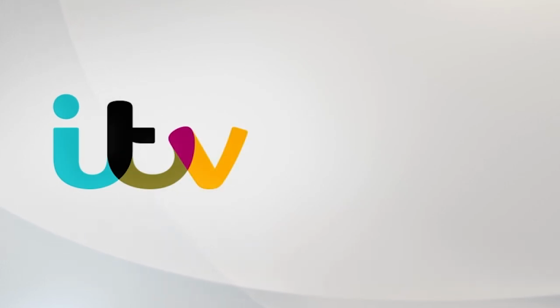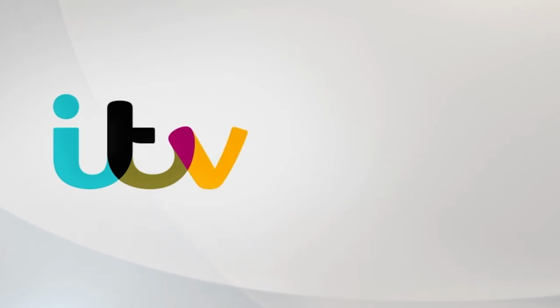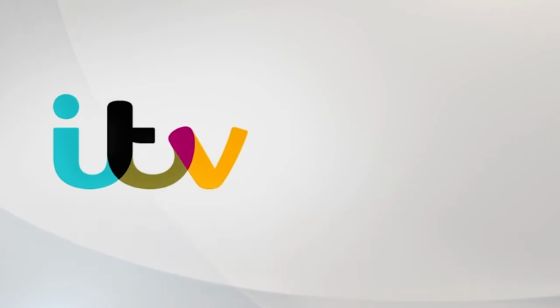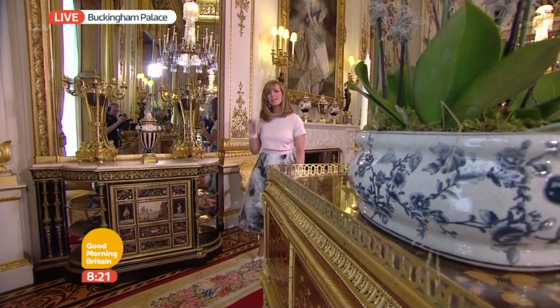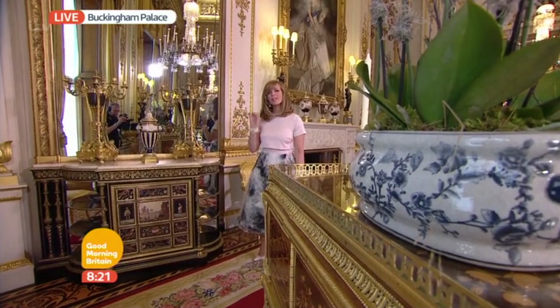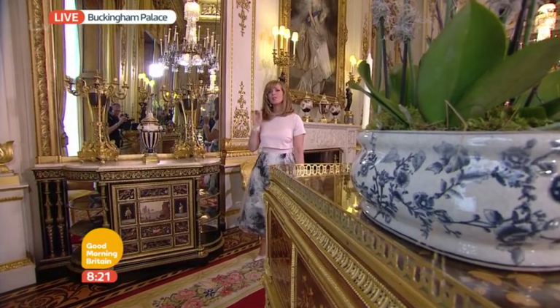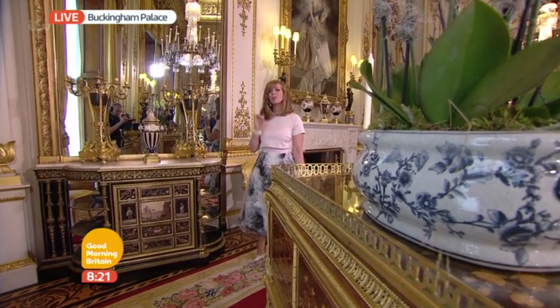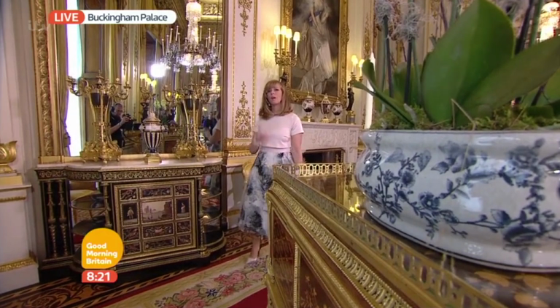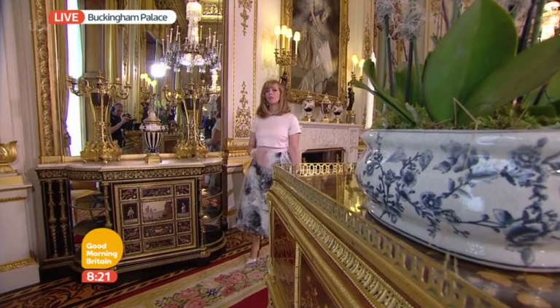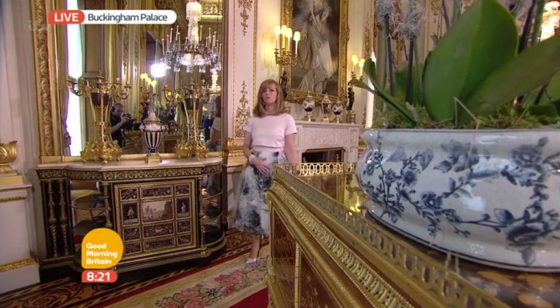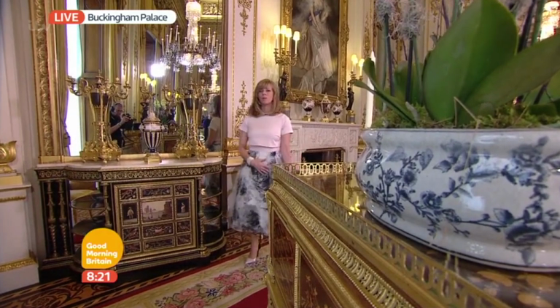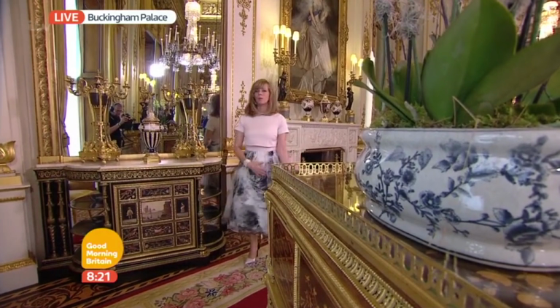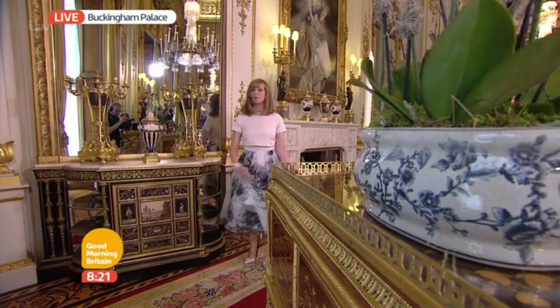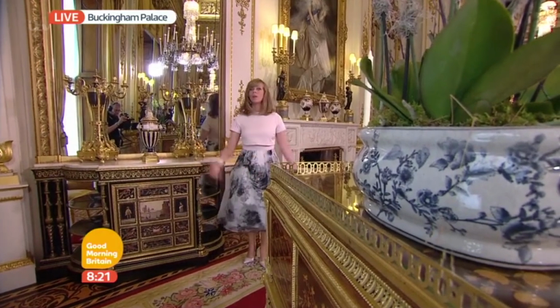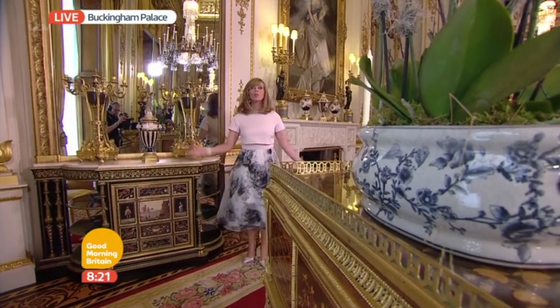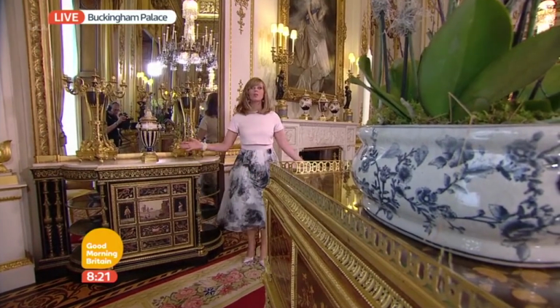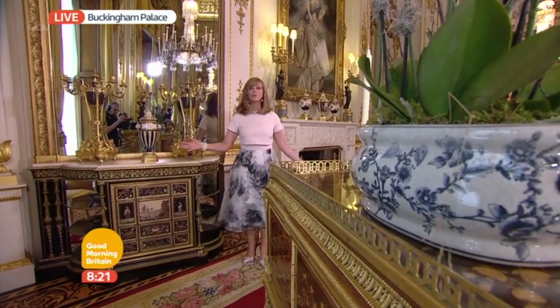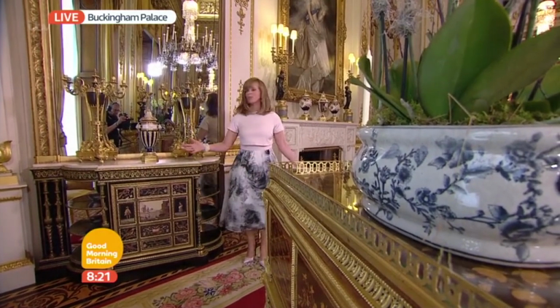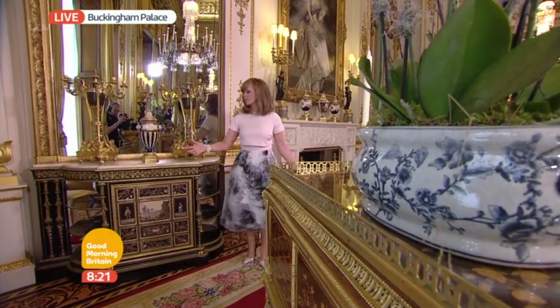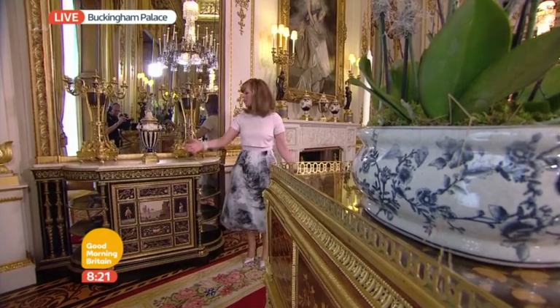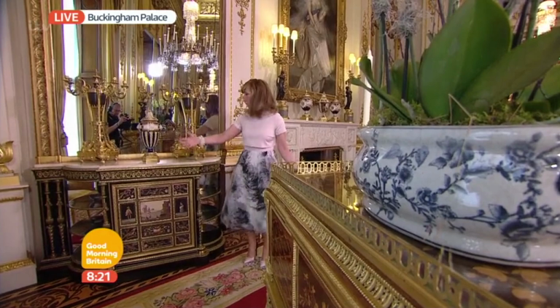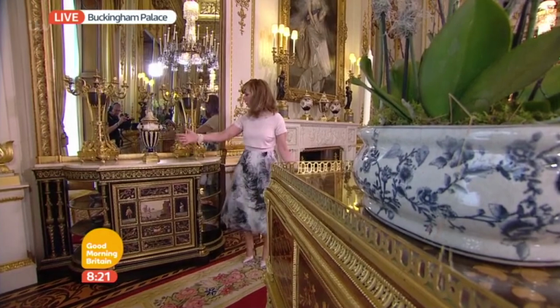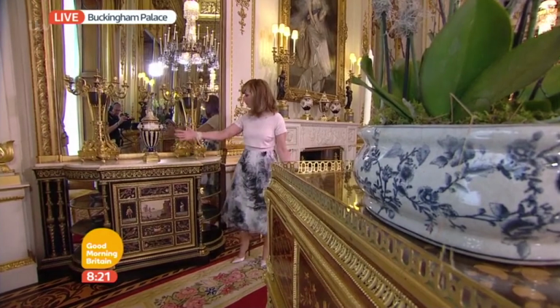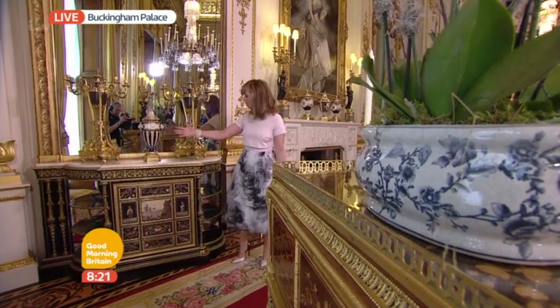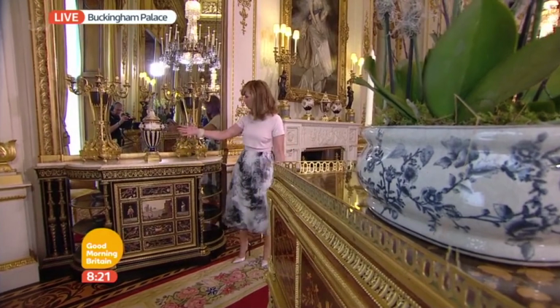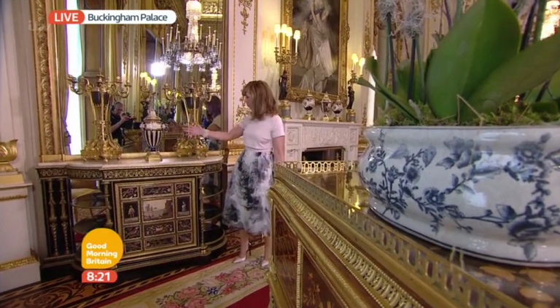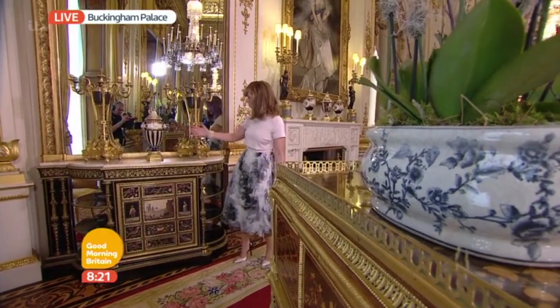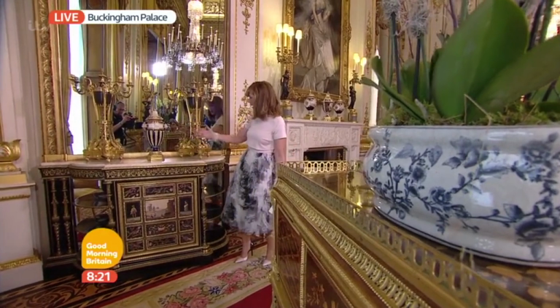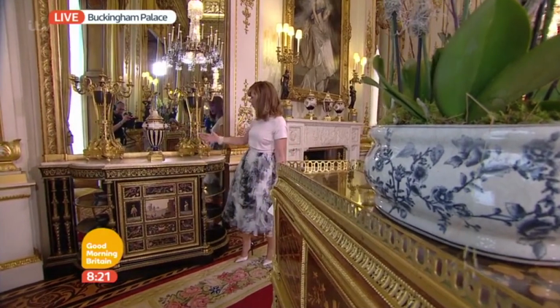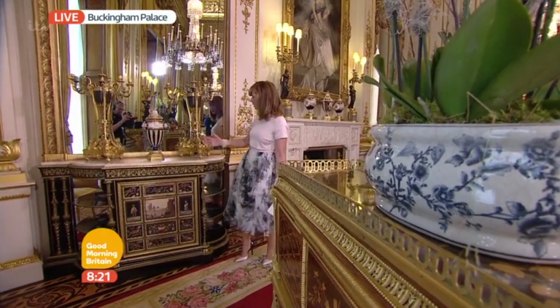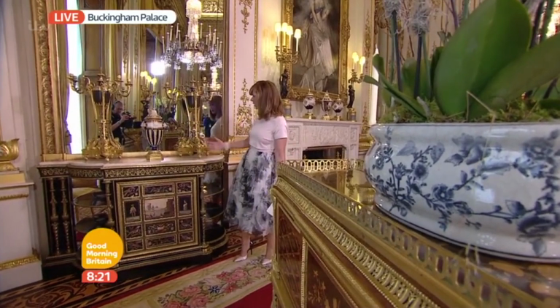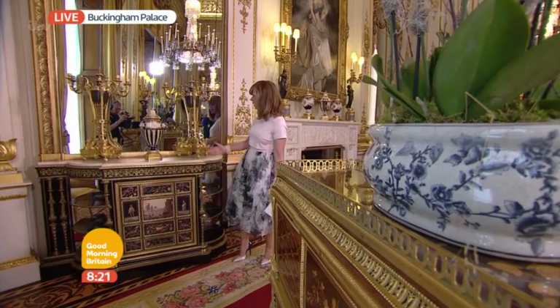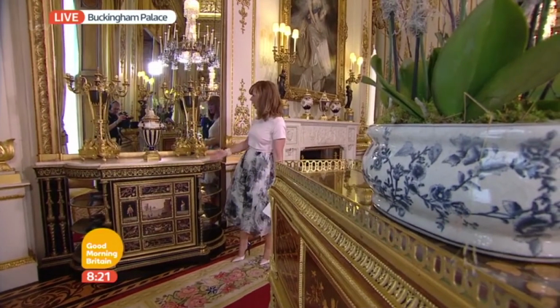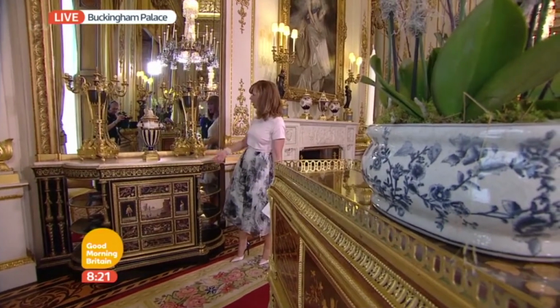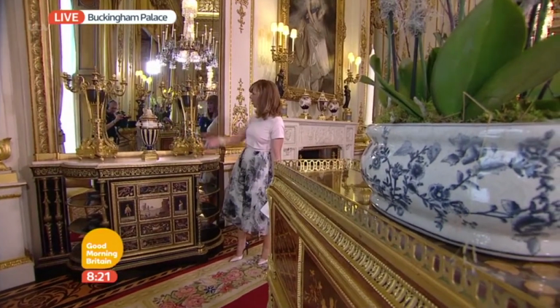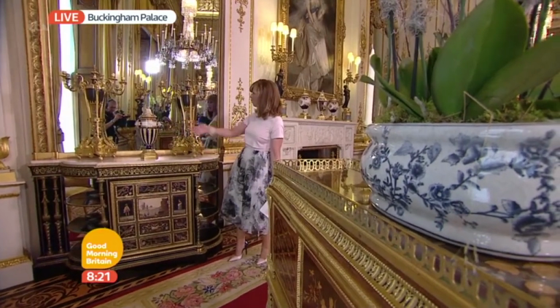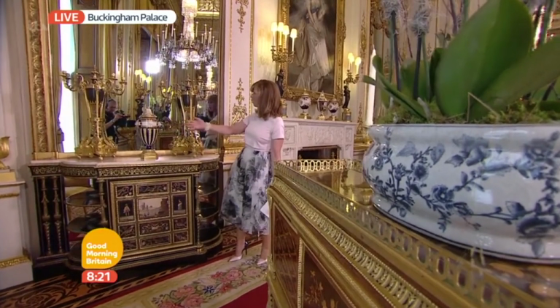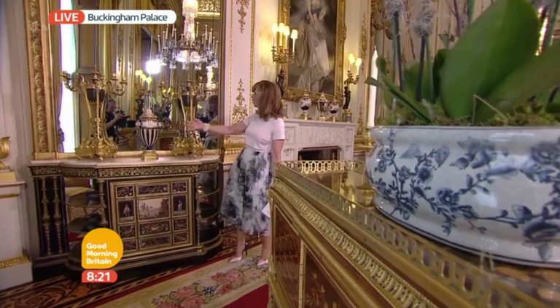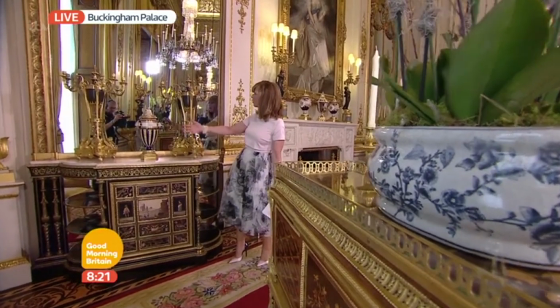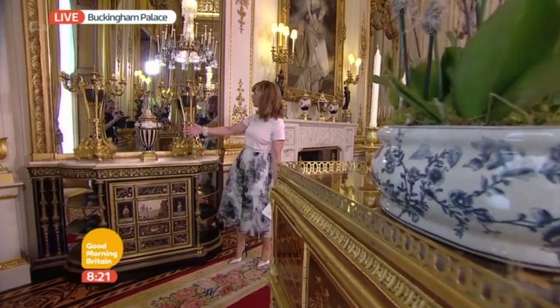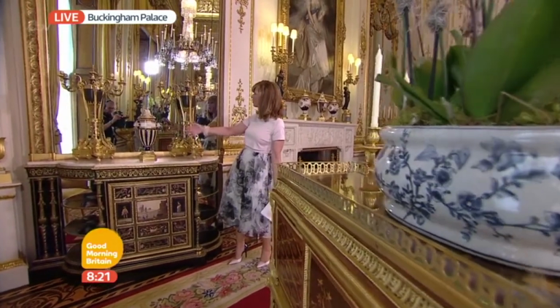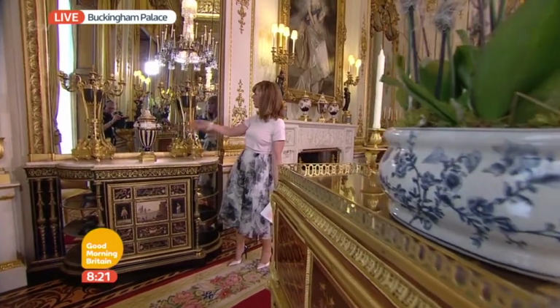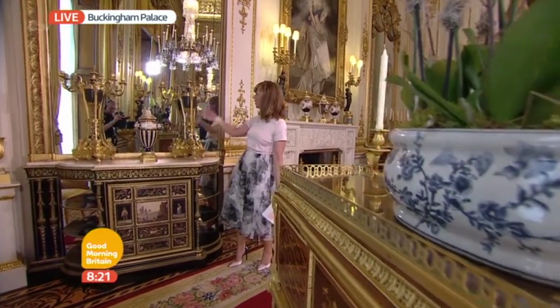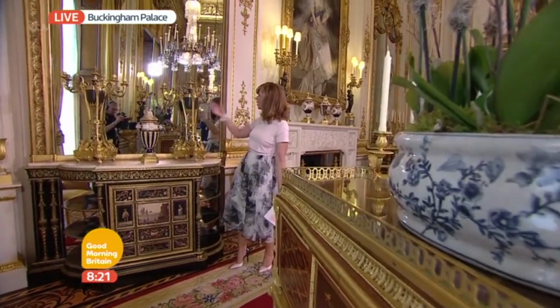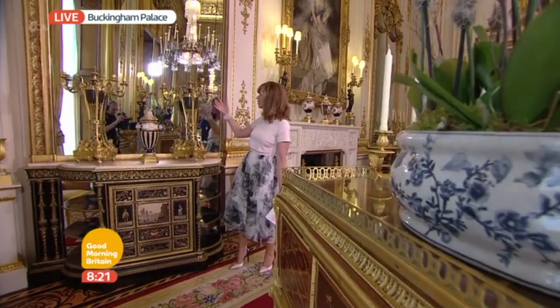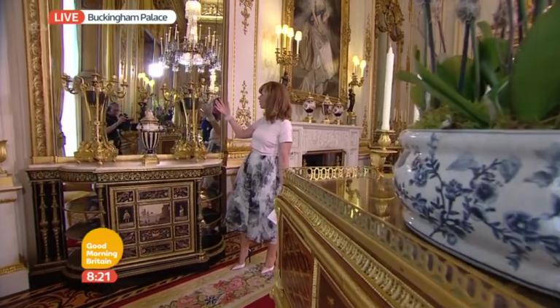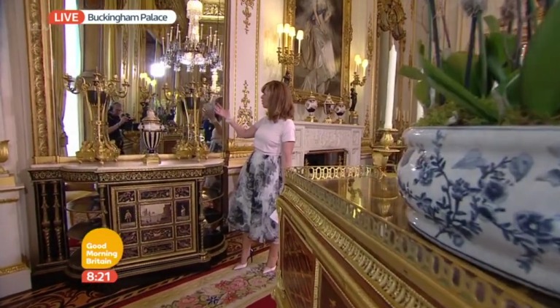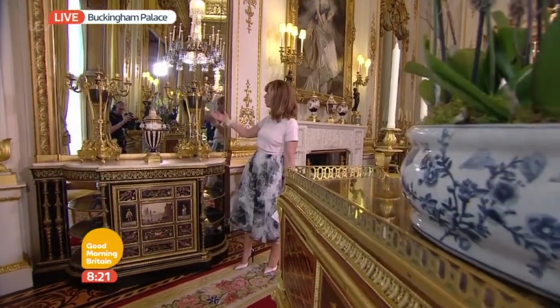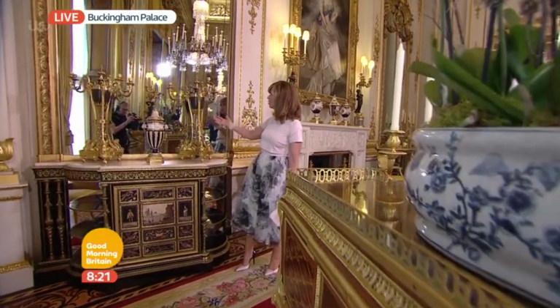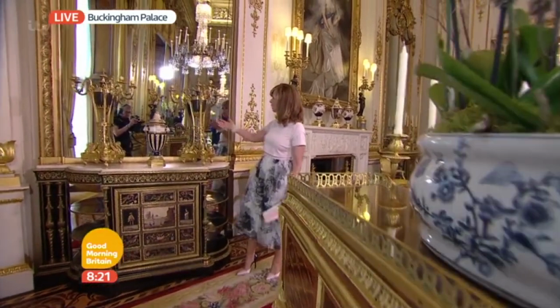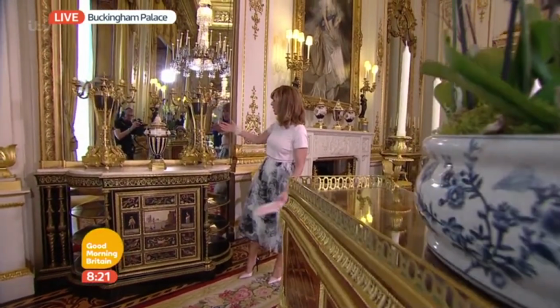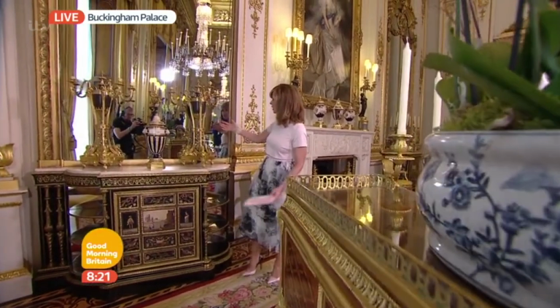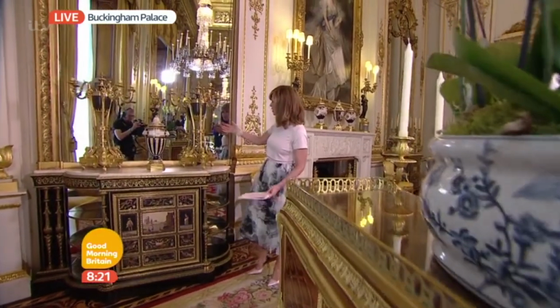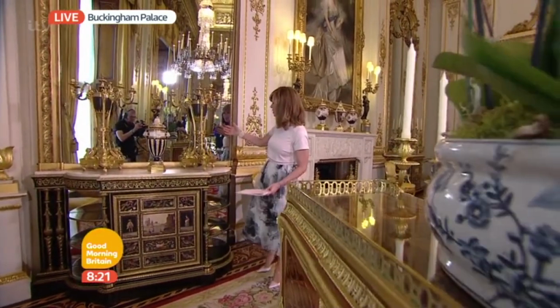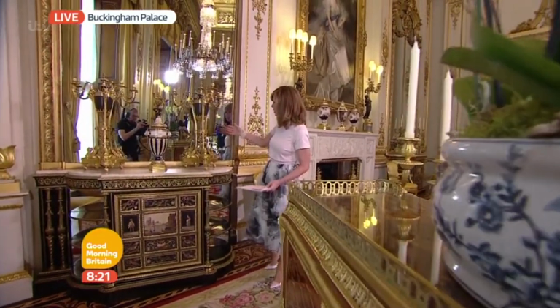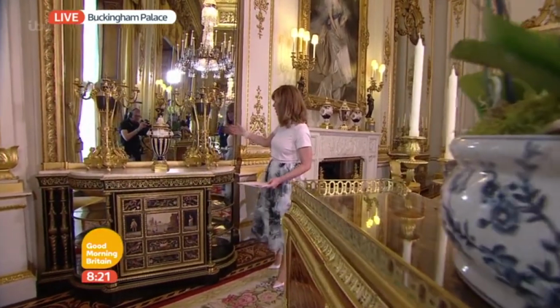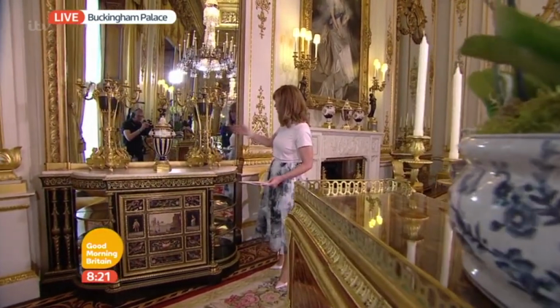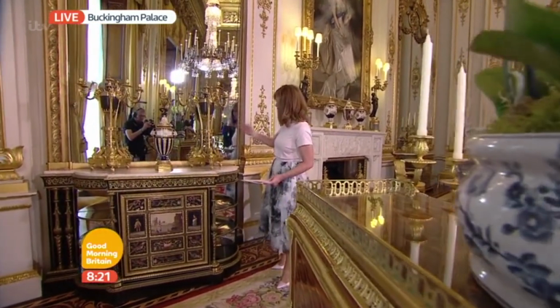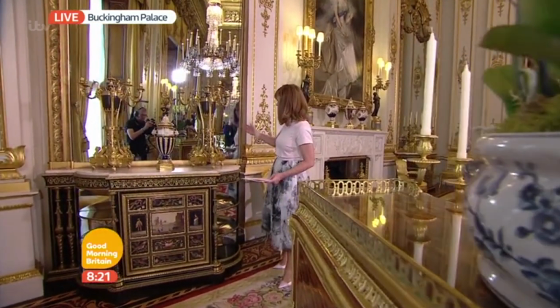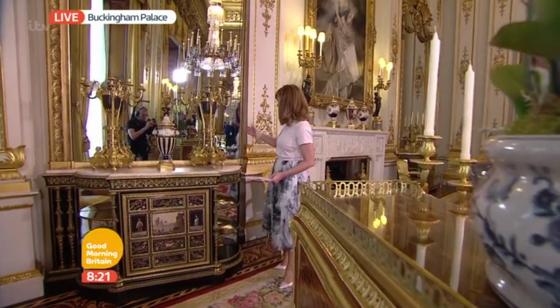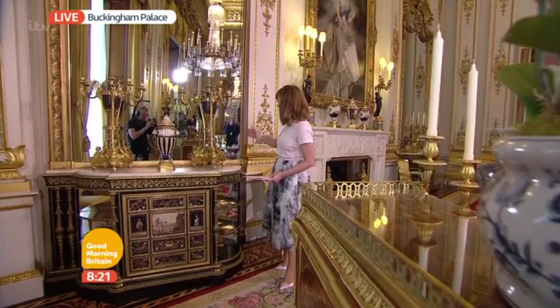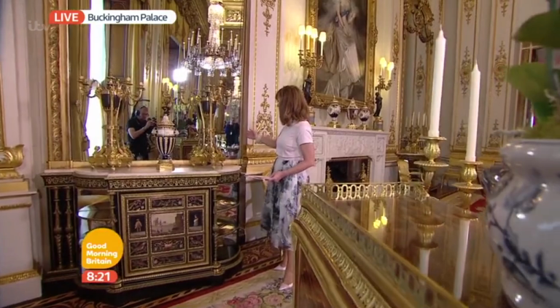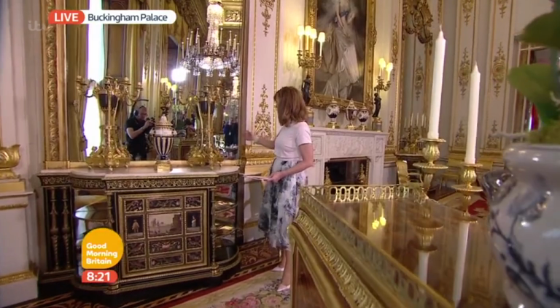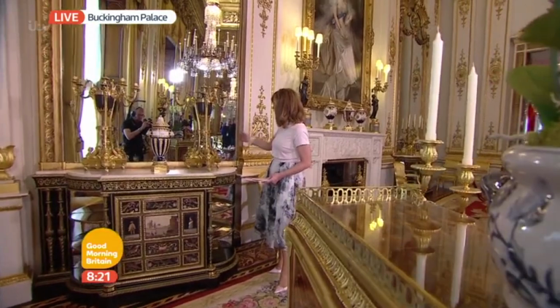This is the white drawing room. Looks beautiful, doesn't it? Beautiful cabinet here, wonderful bars, gold candlesticks there, absolutely lovely.